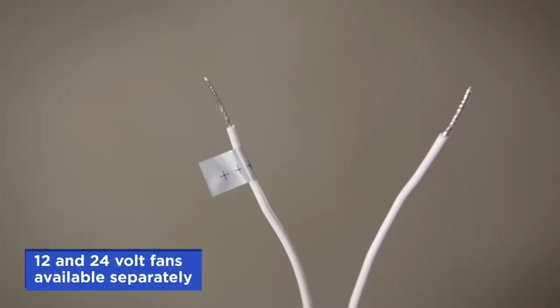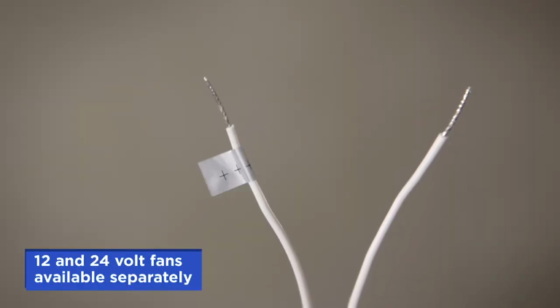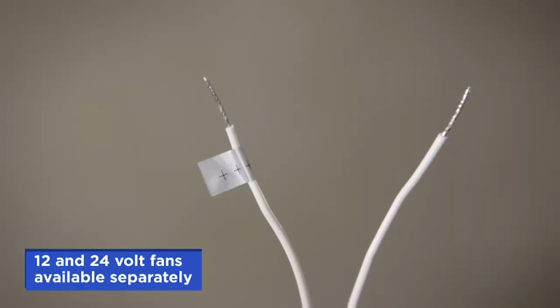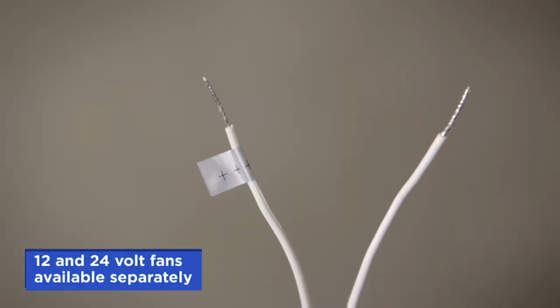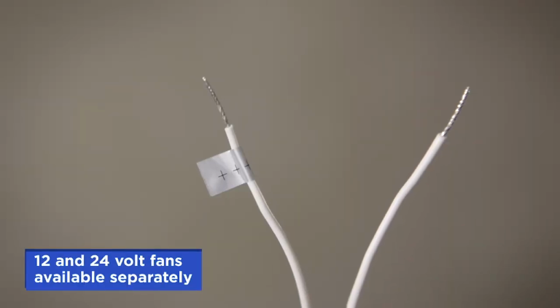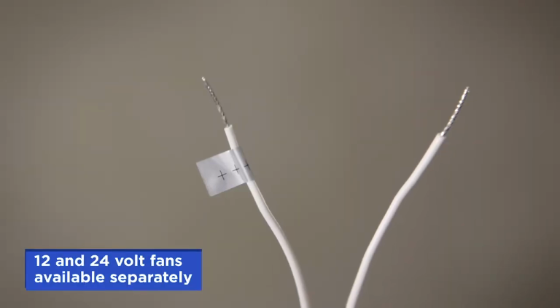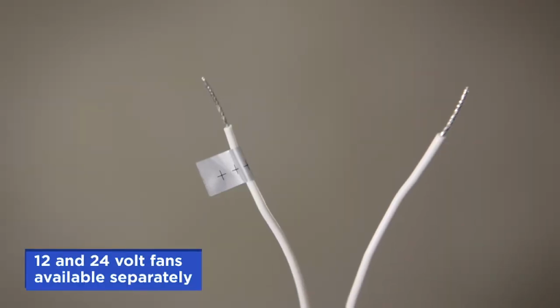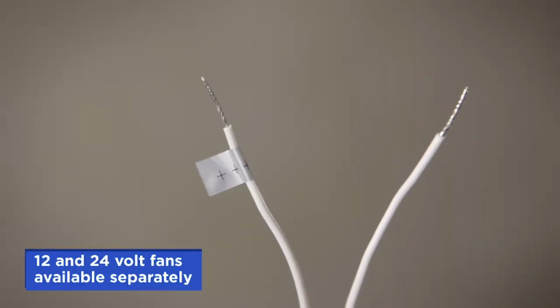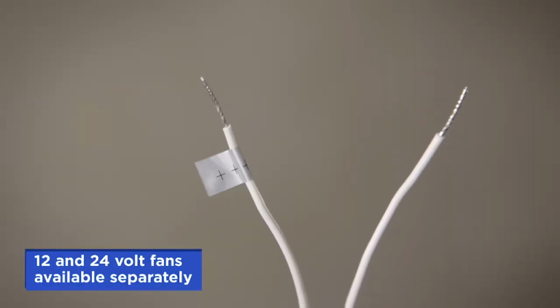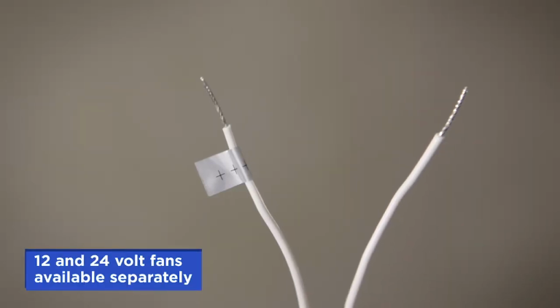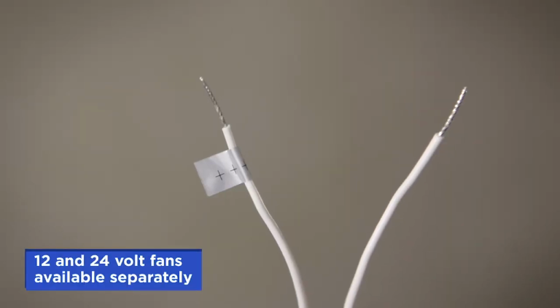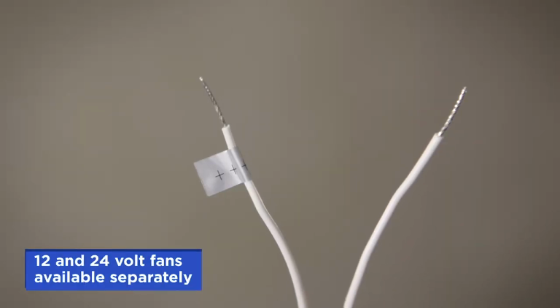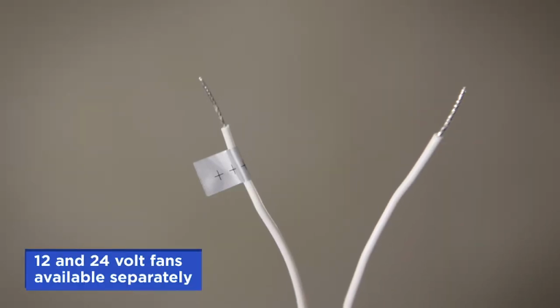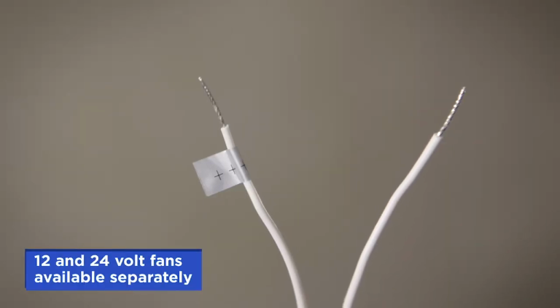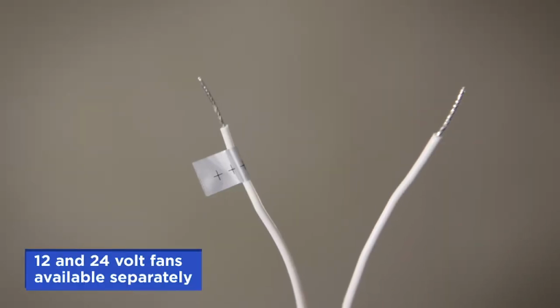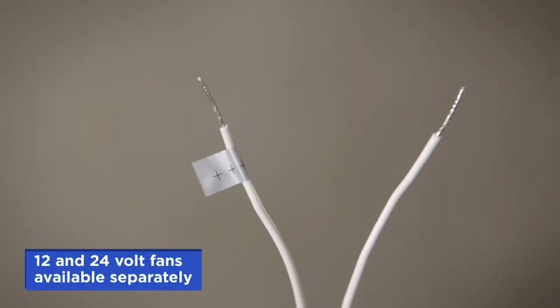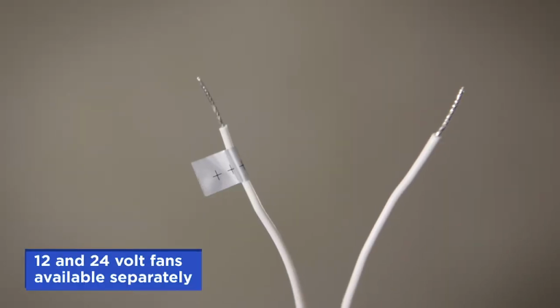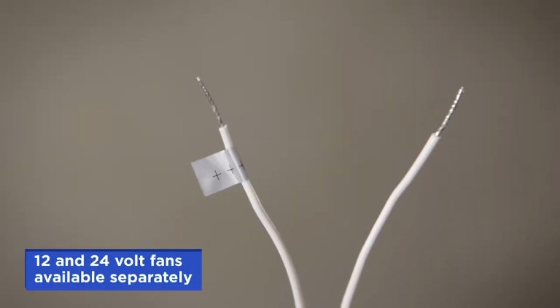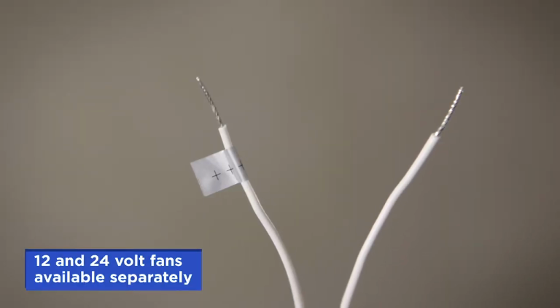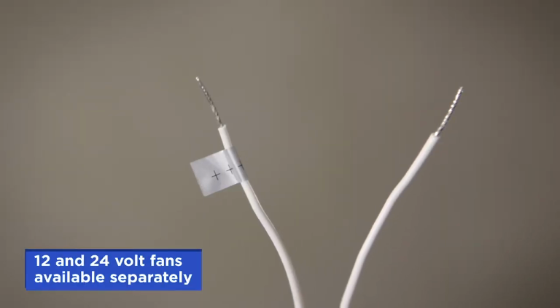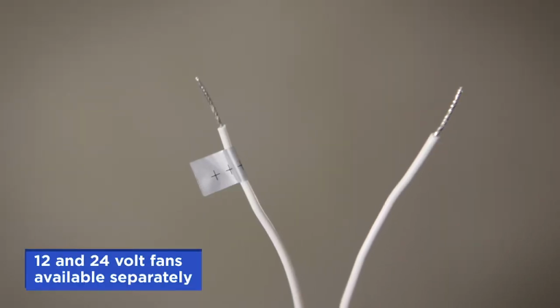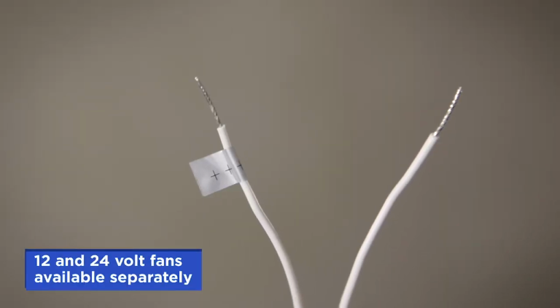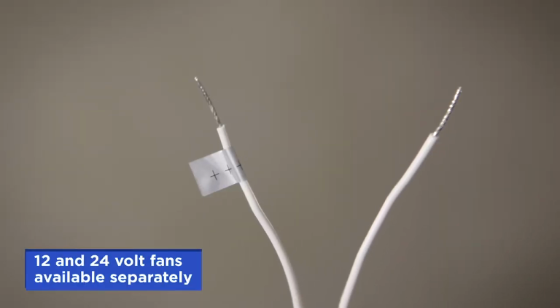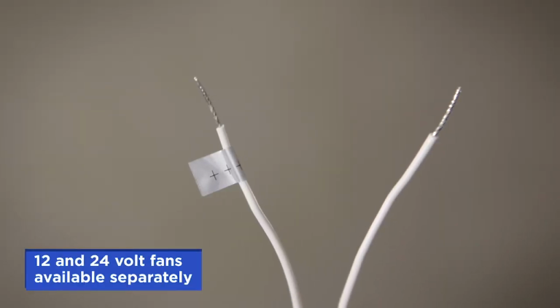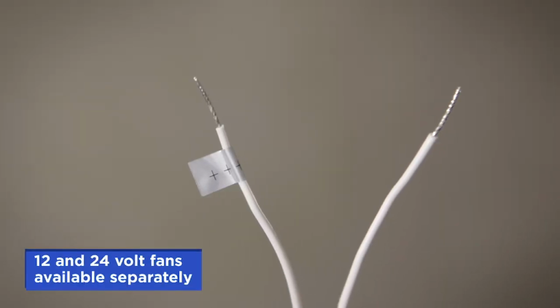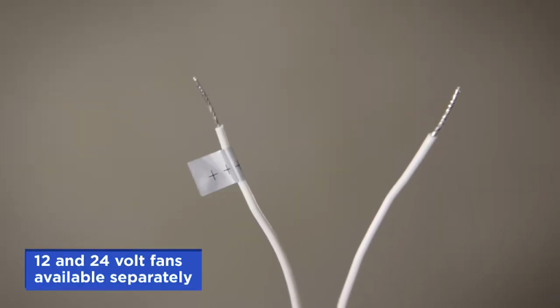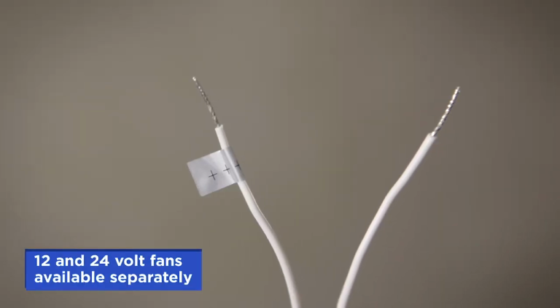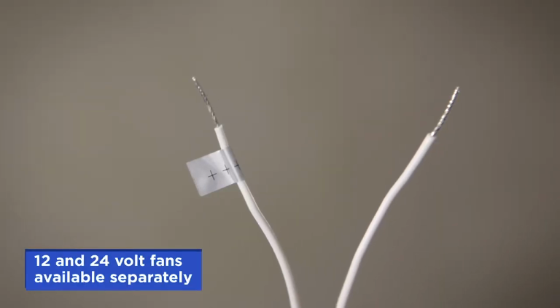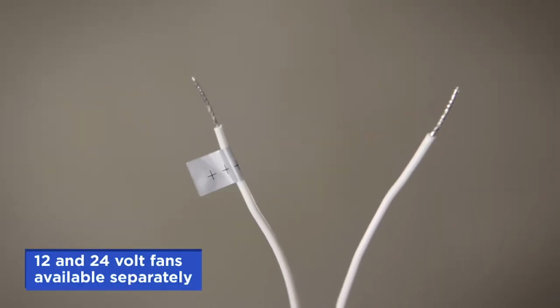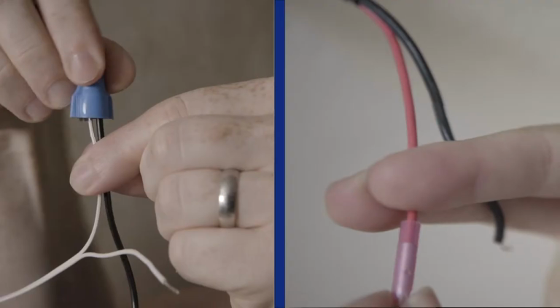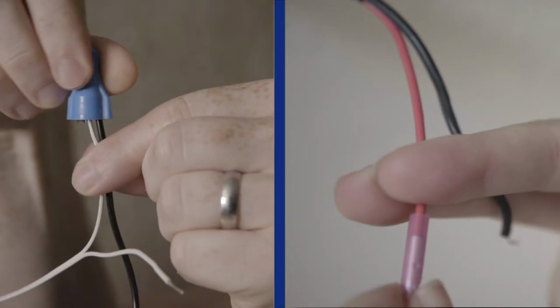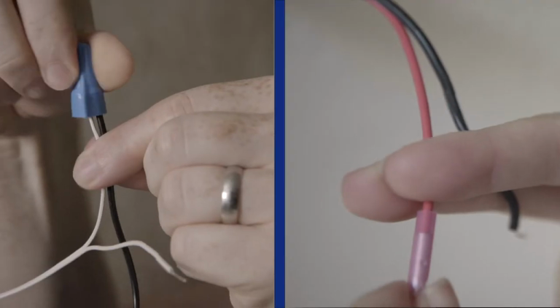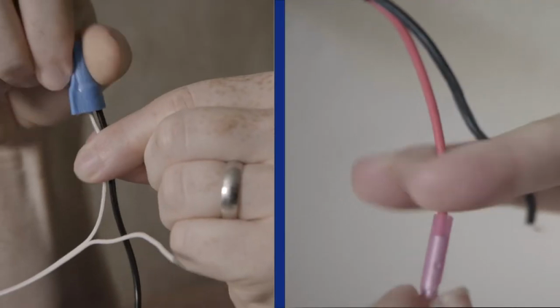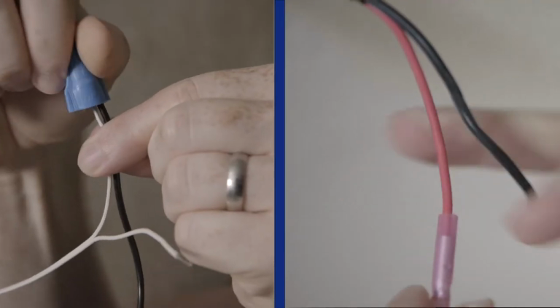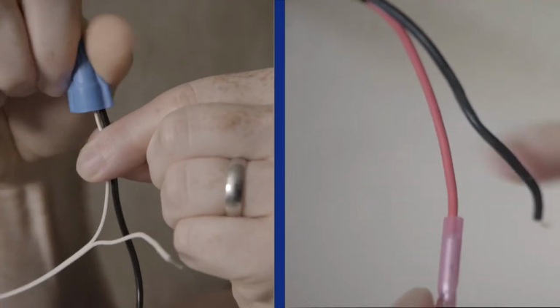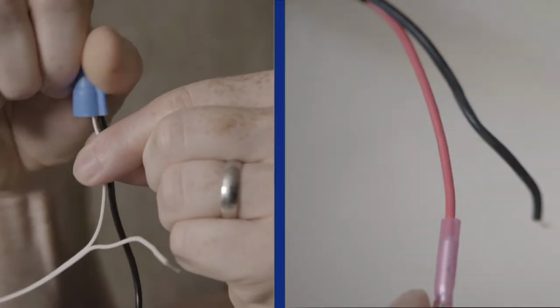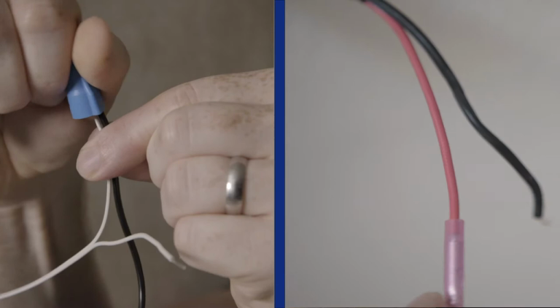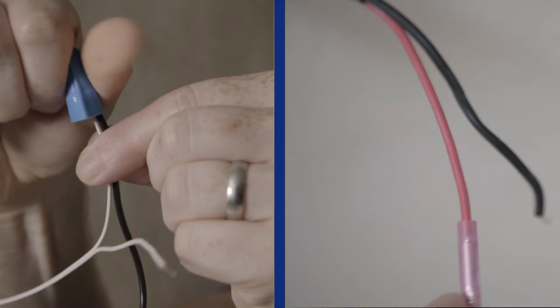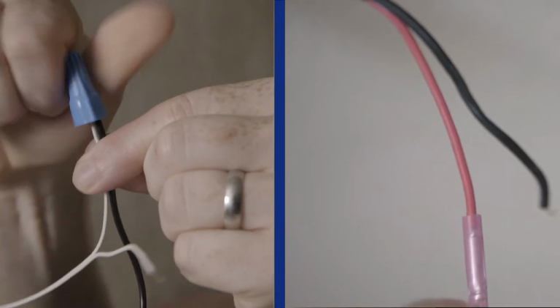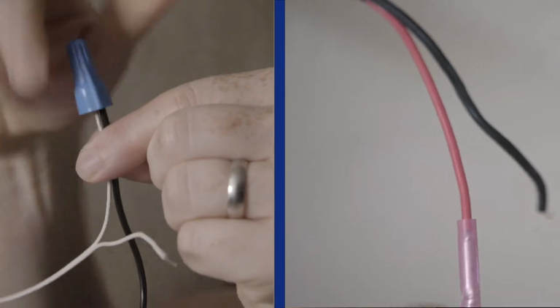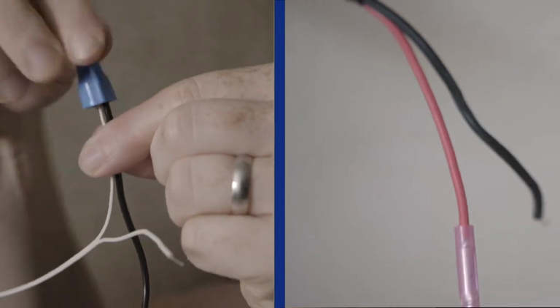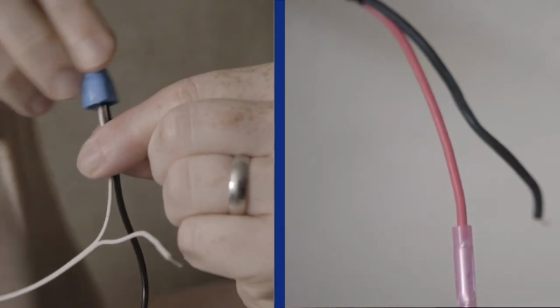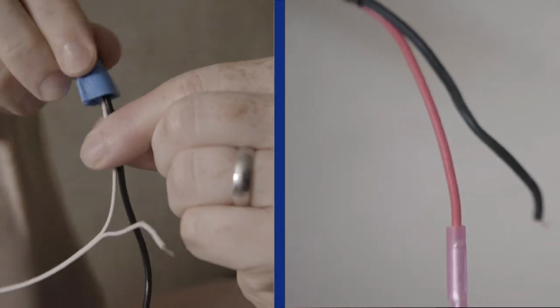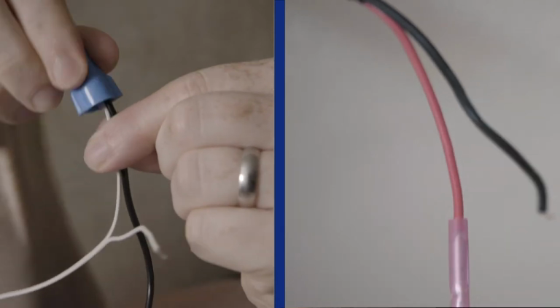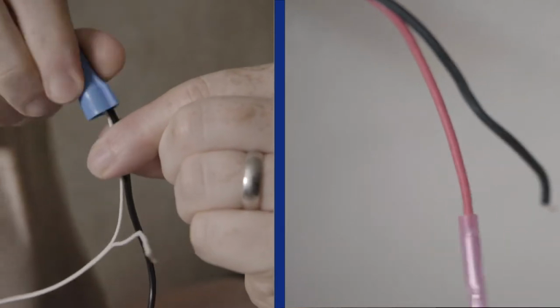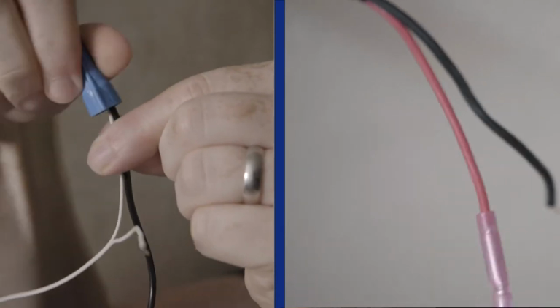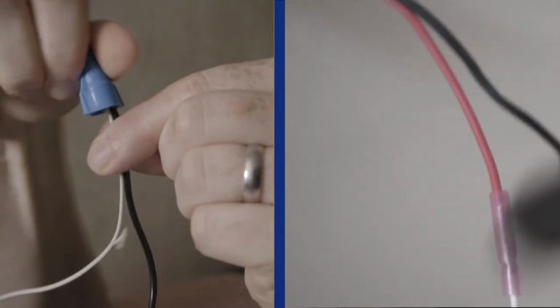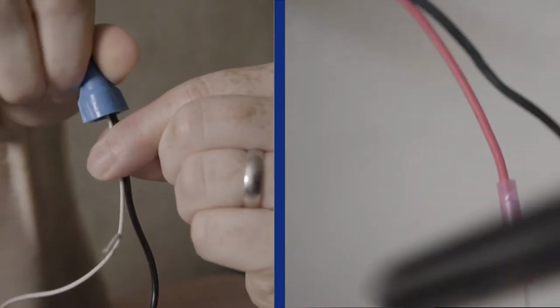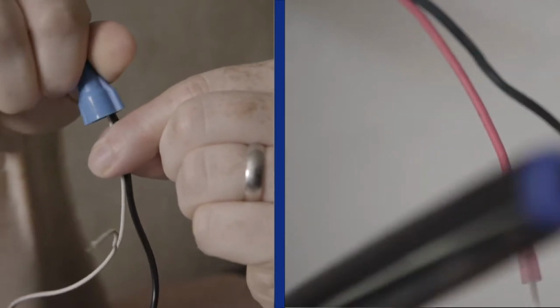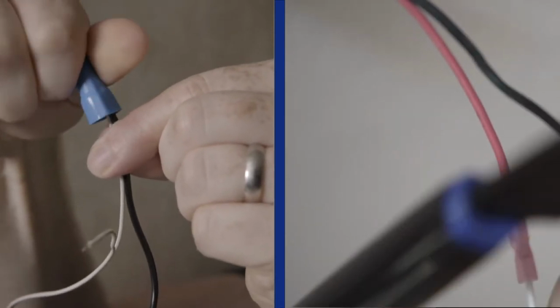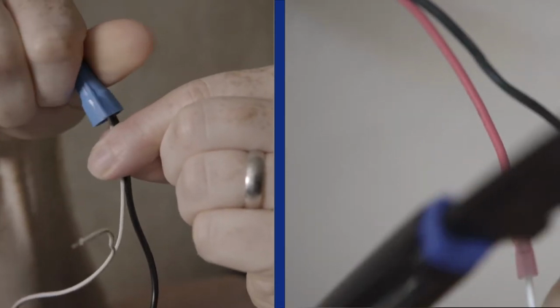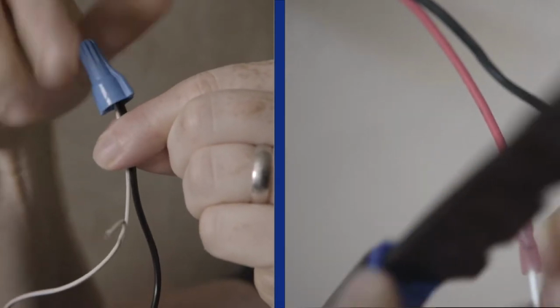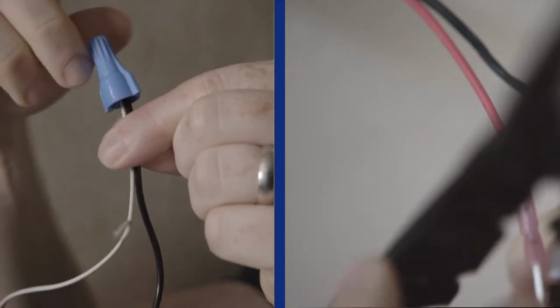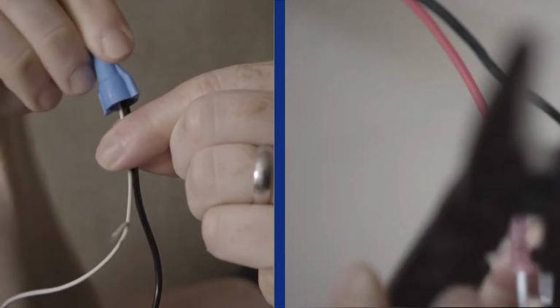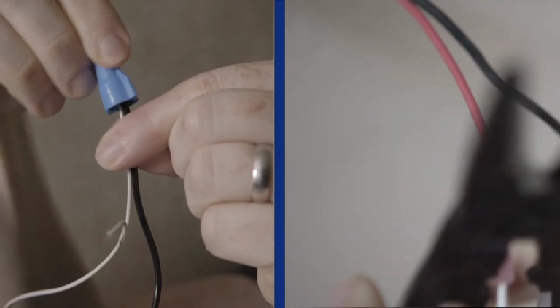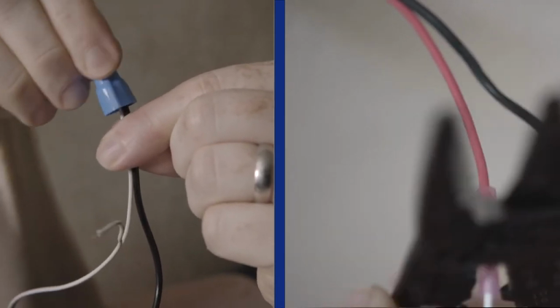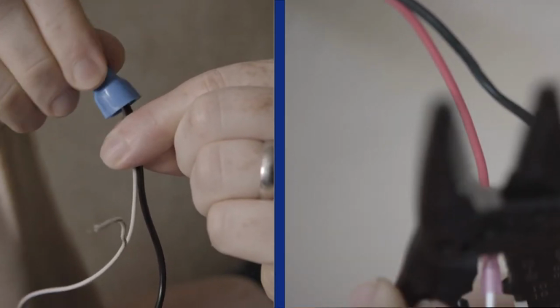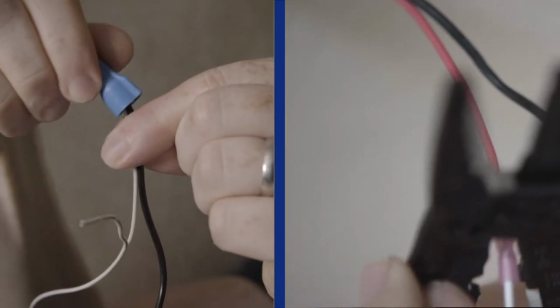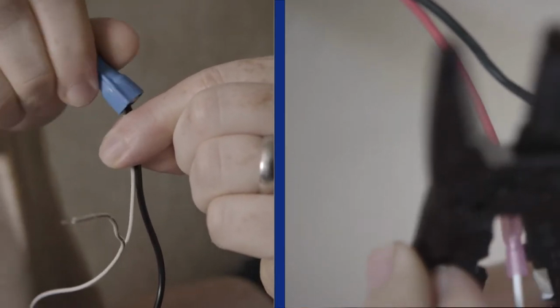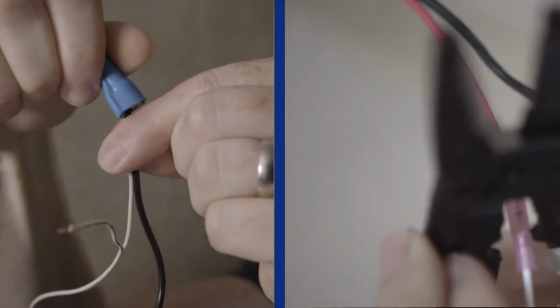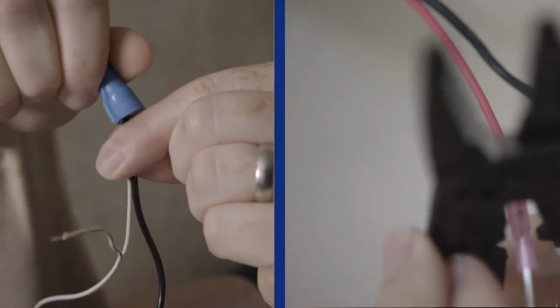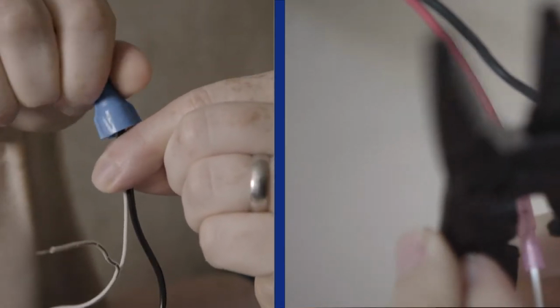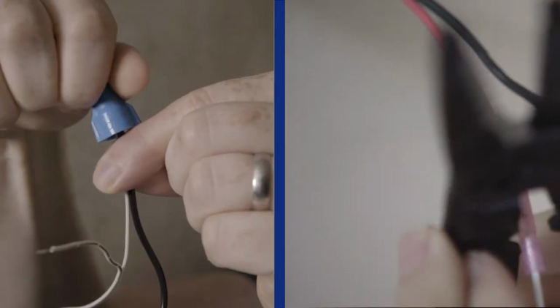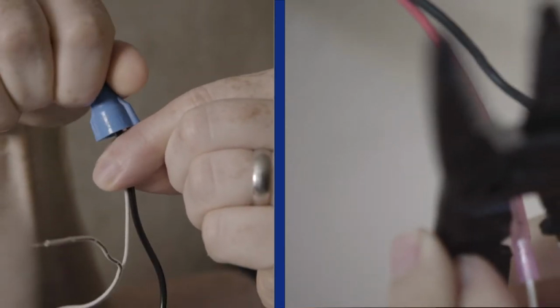Connect the wire marked plus plus plus to a positive wire and connect the other wire to a negative ground wire.